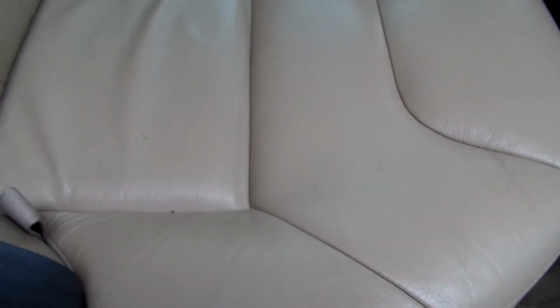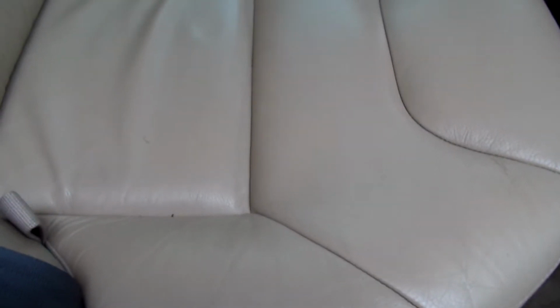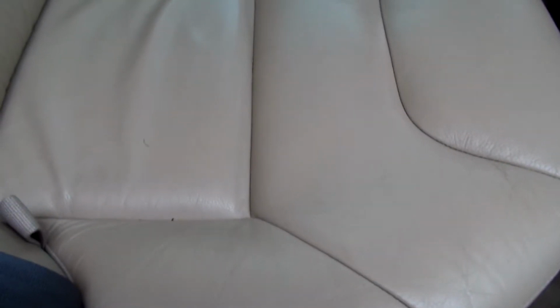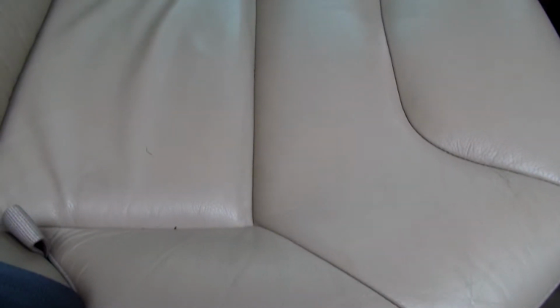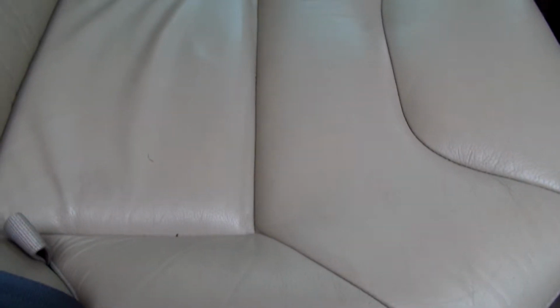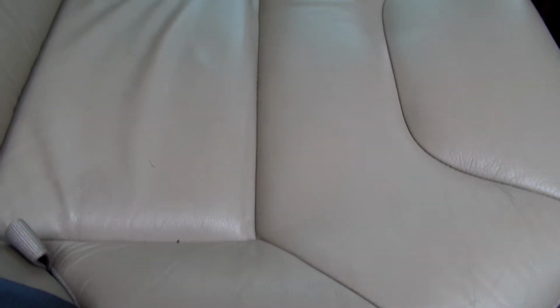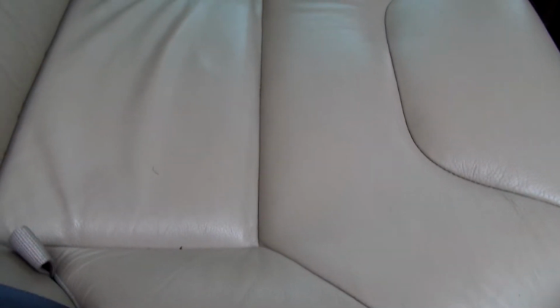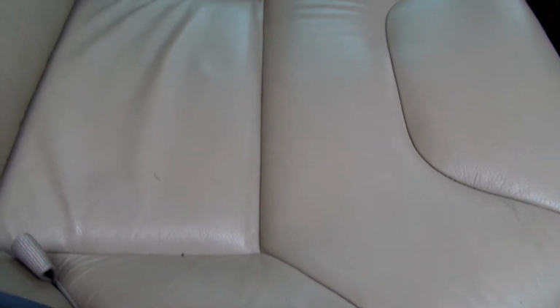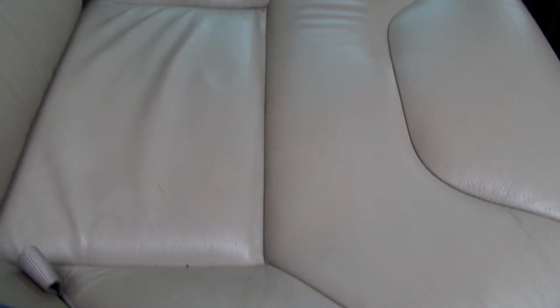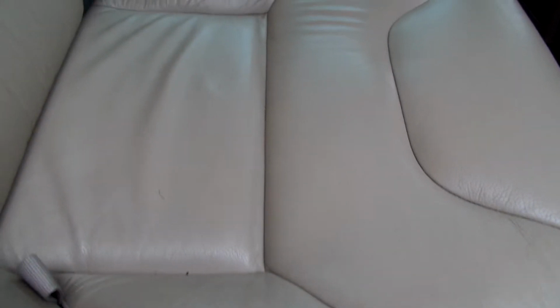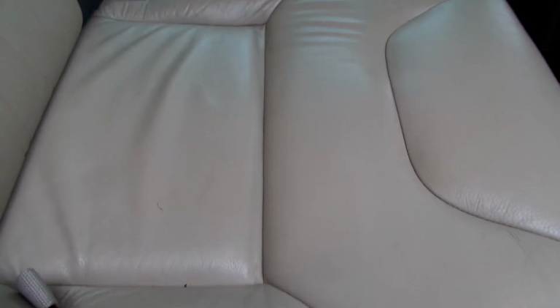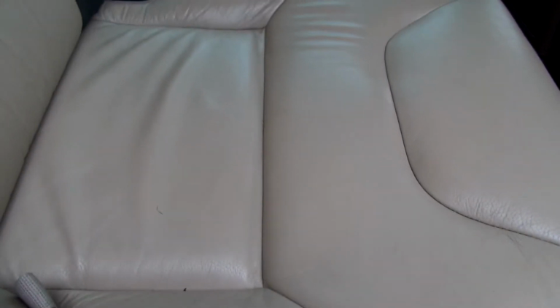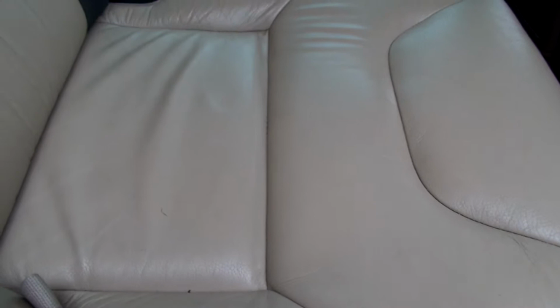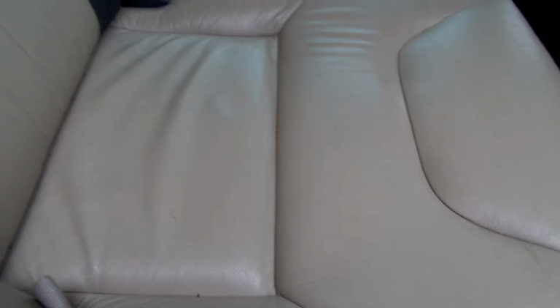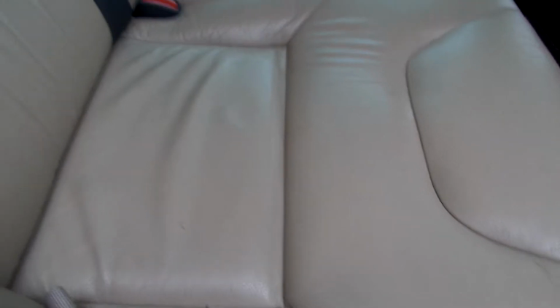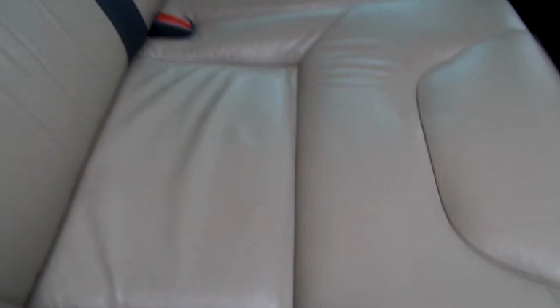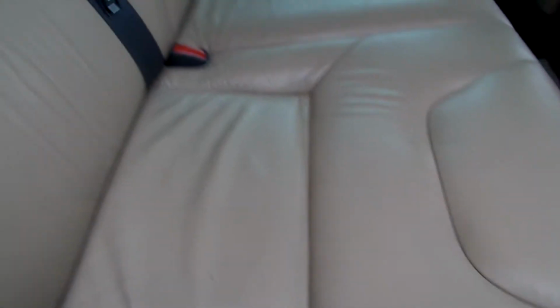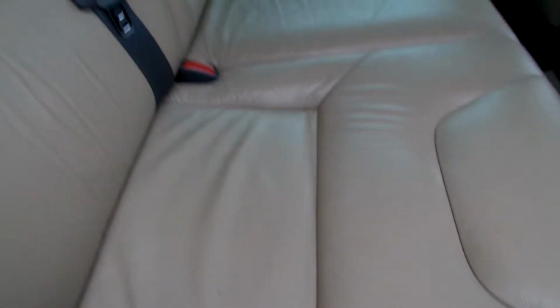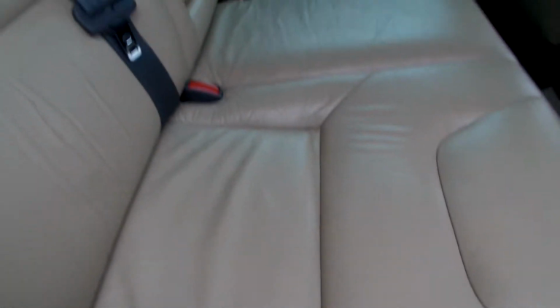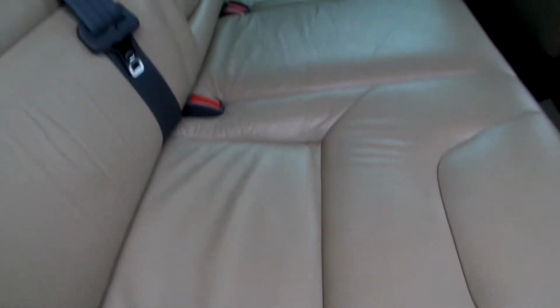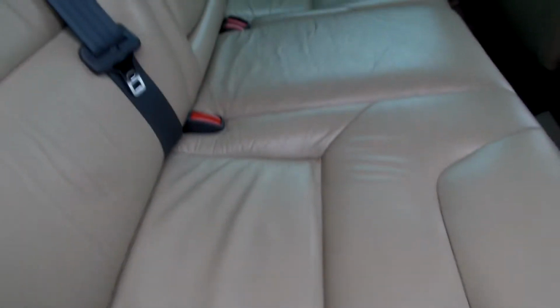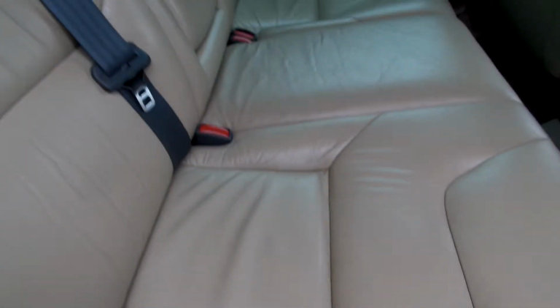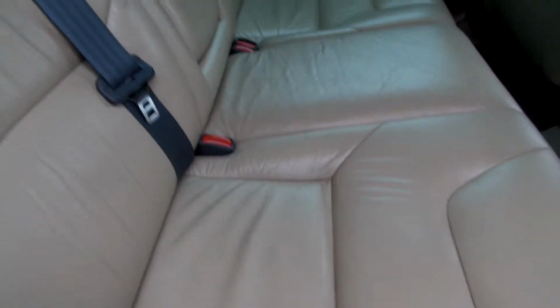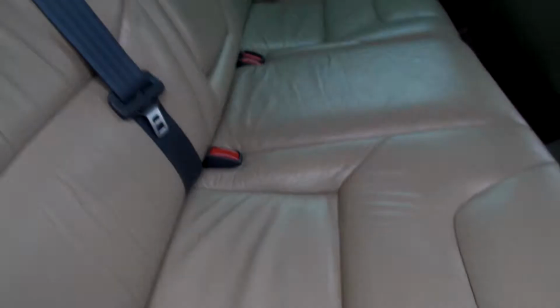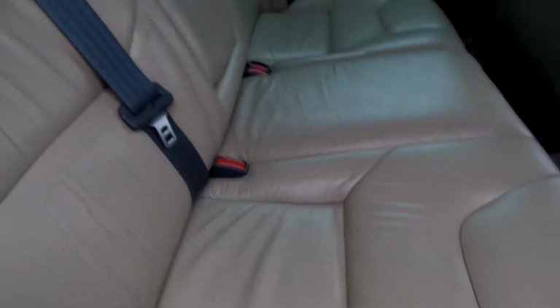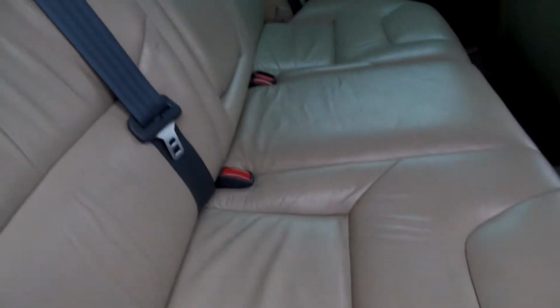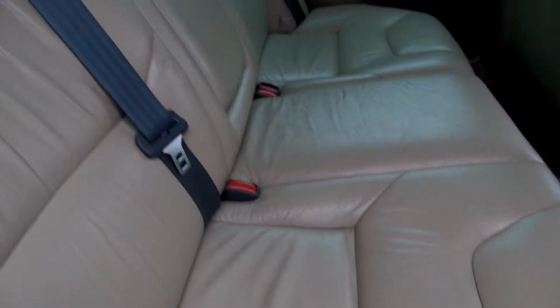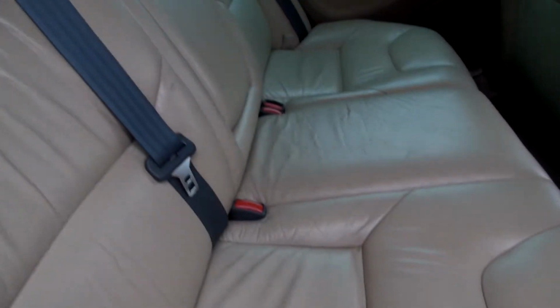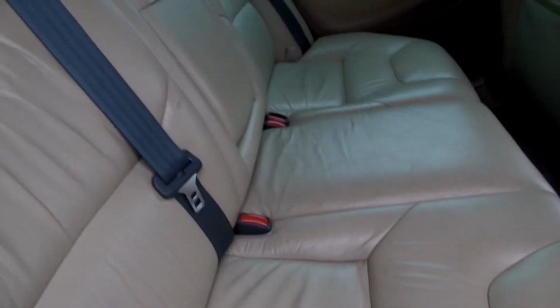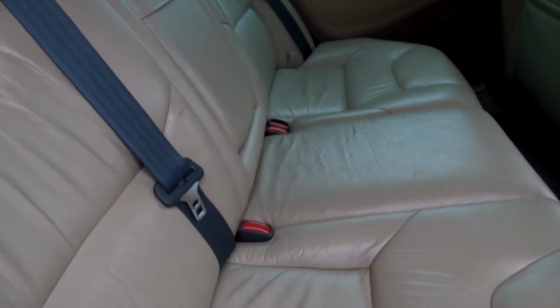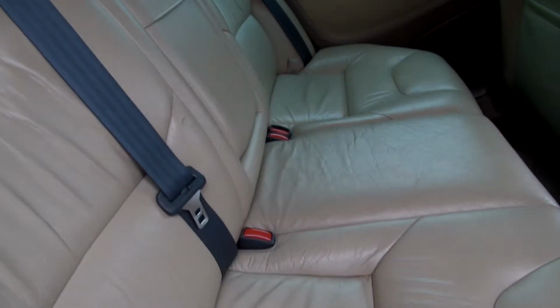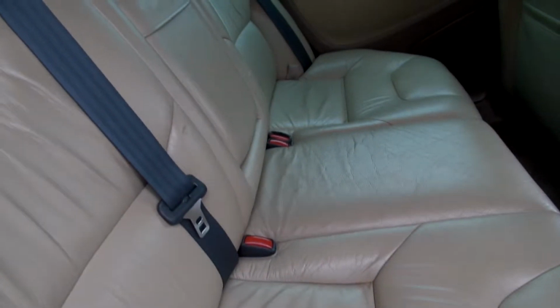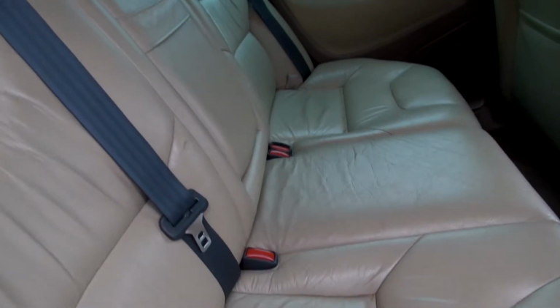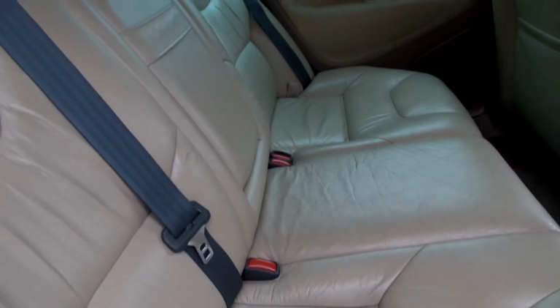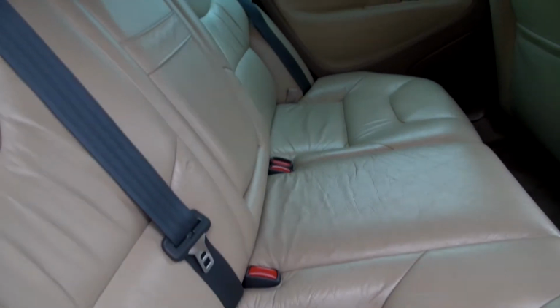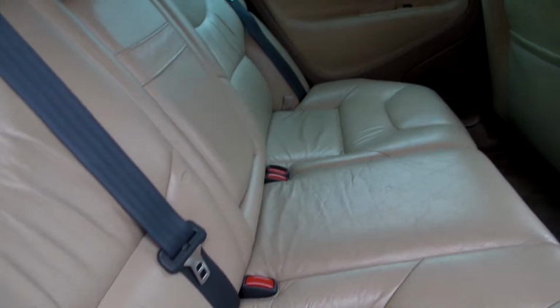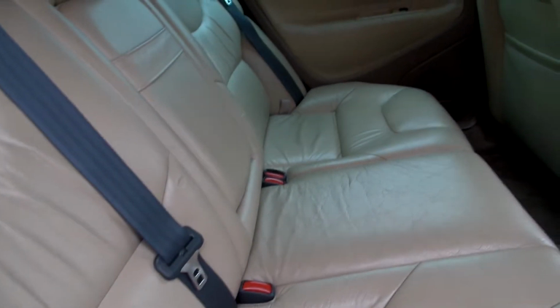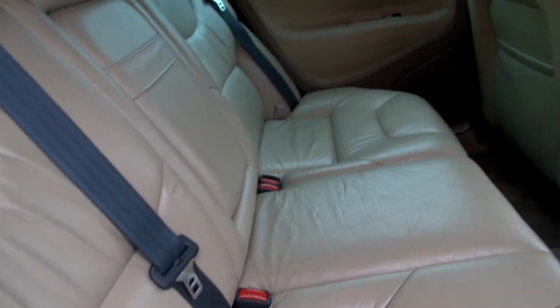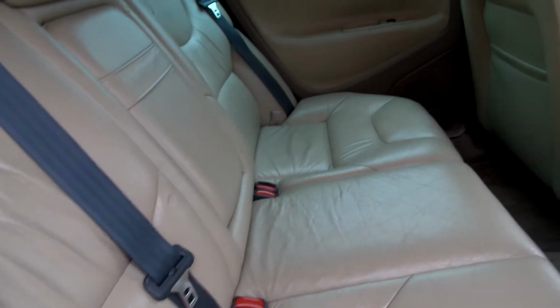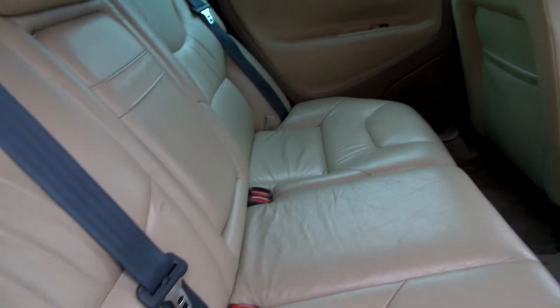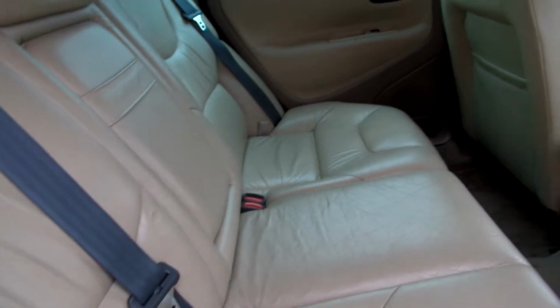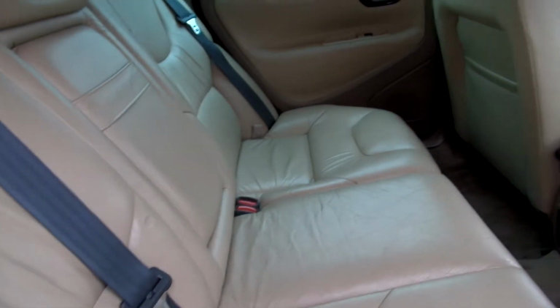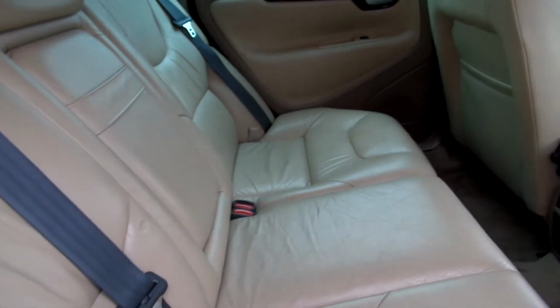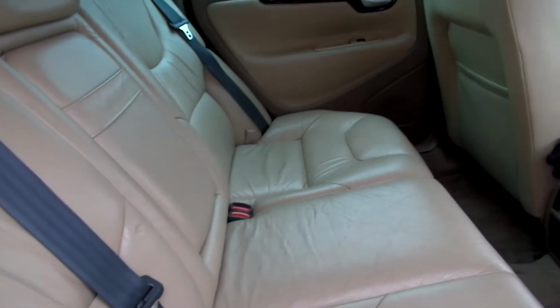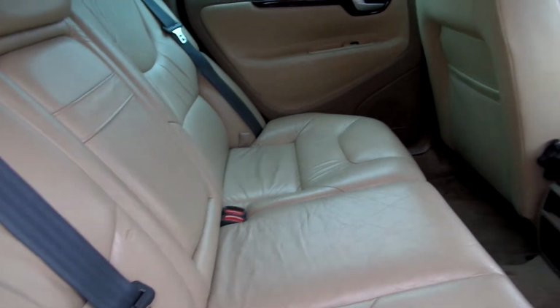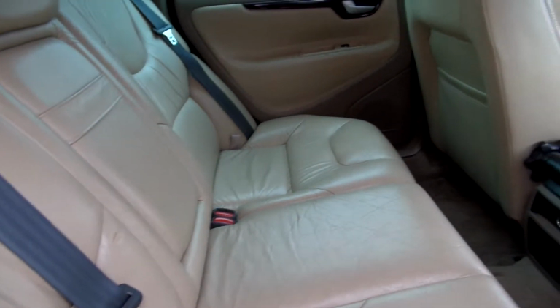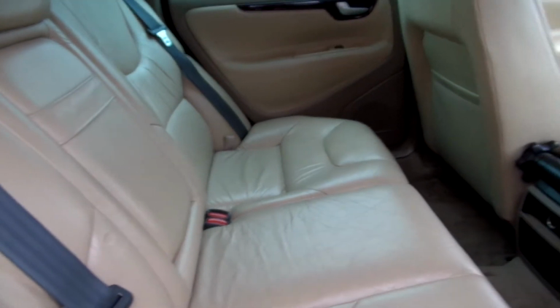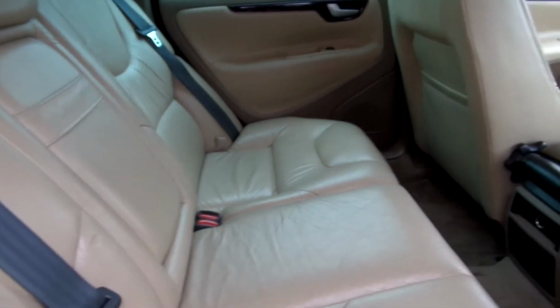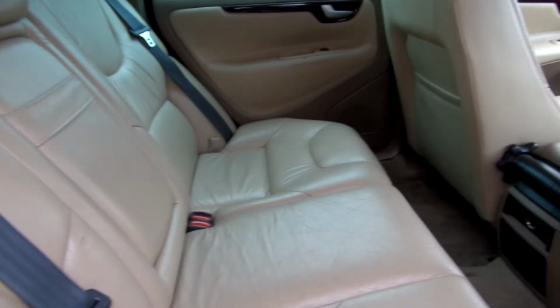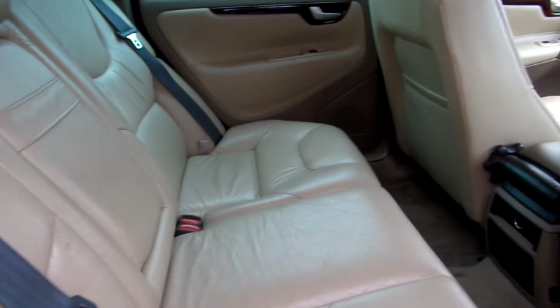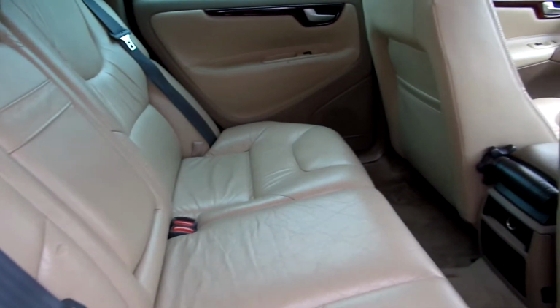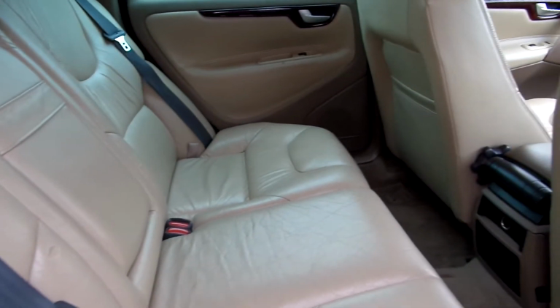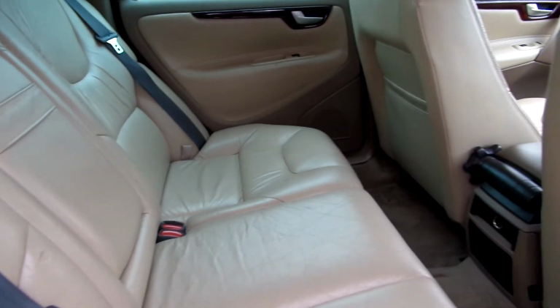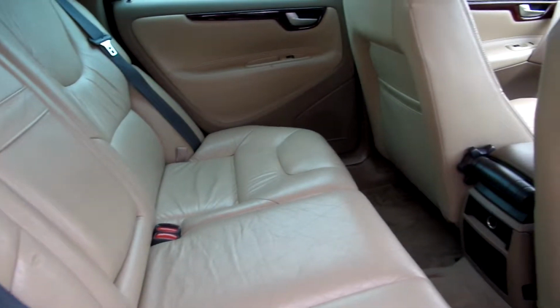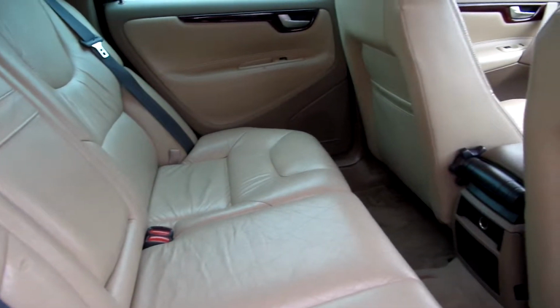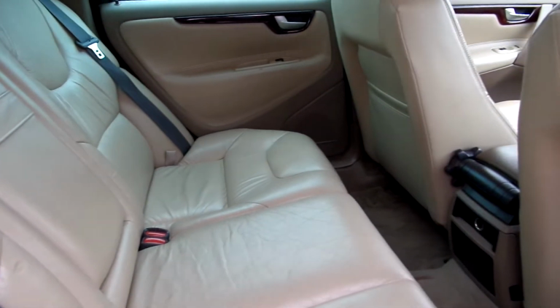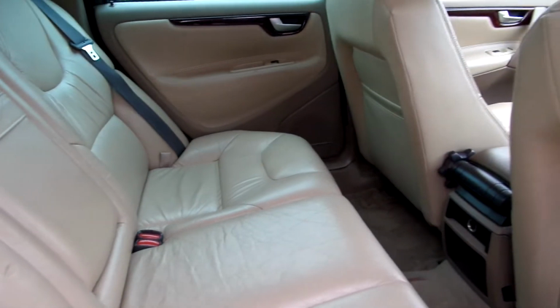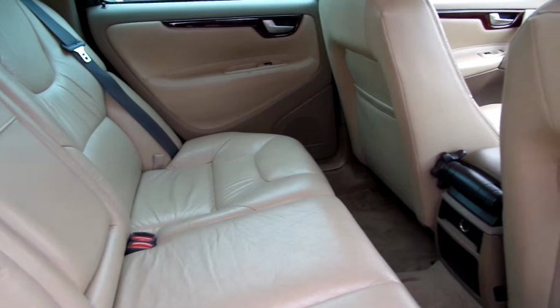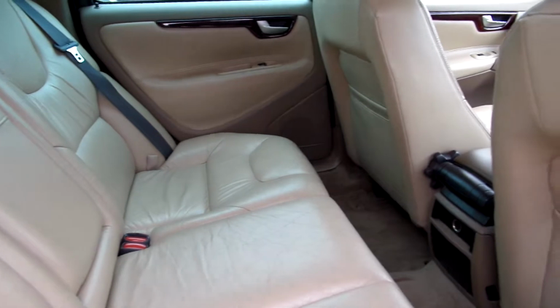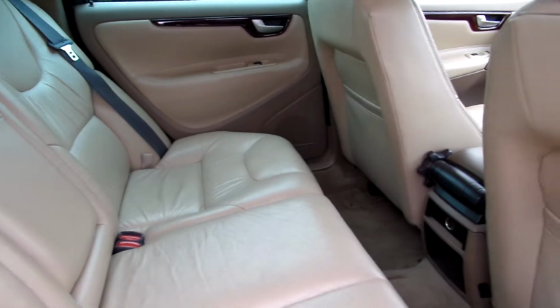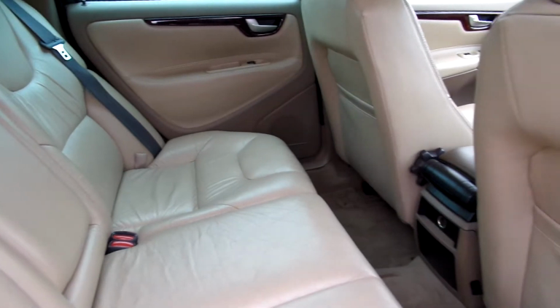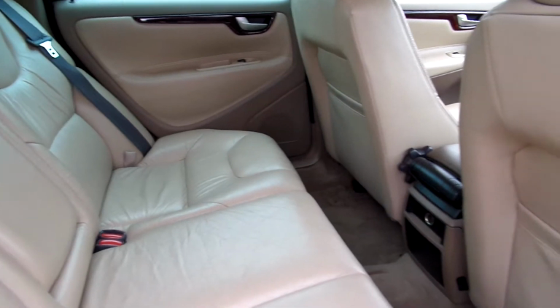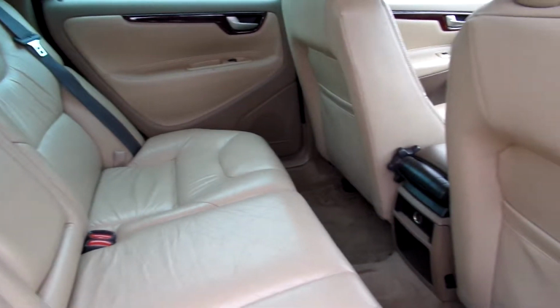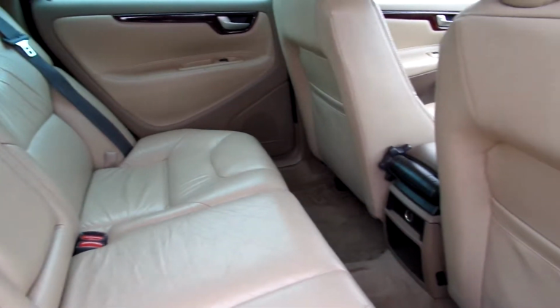As Bill would say, beige leather — but it's actually more of a light sand leather — just started to show little signs of wear and tear.